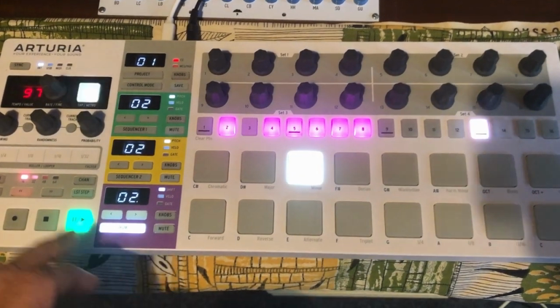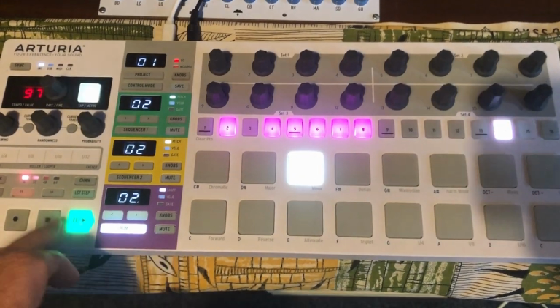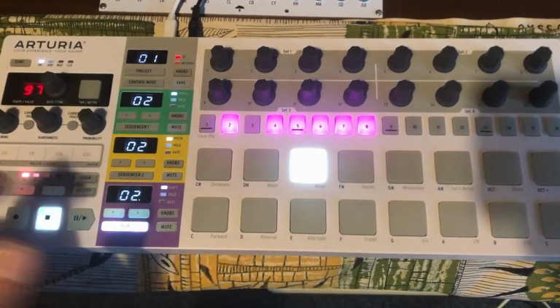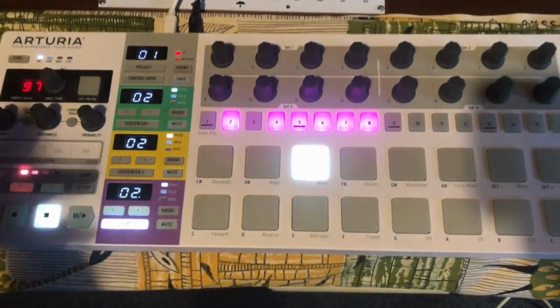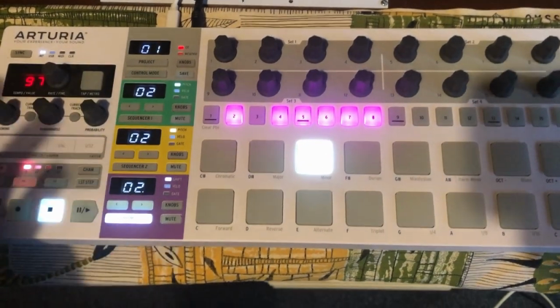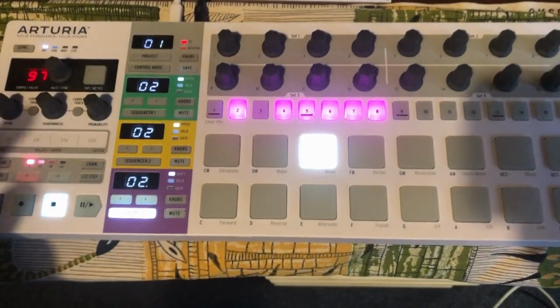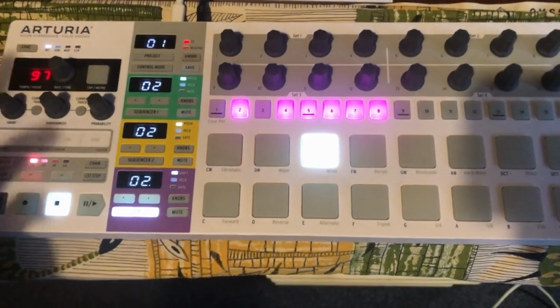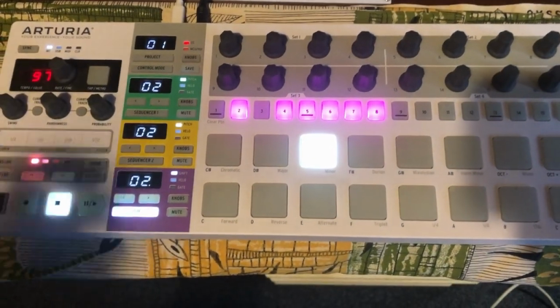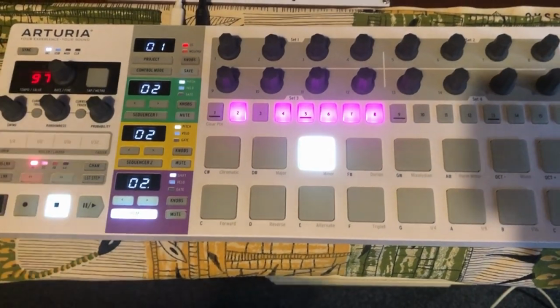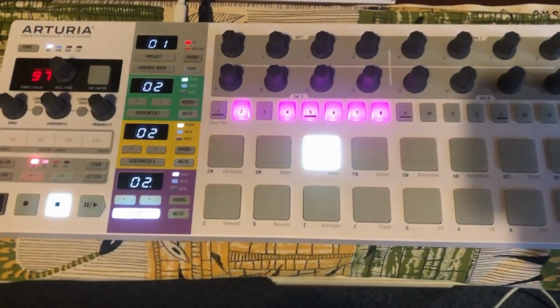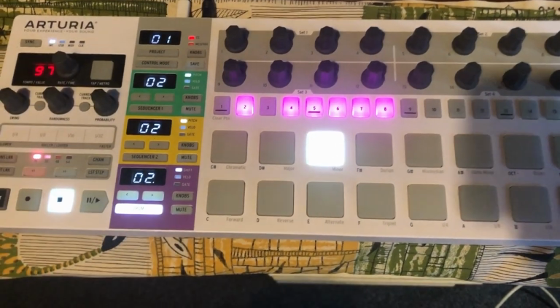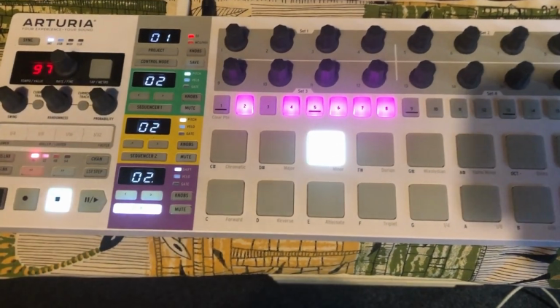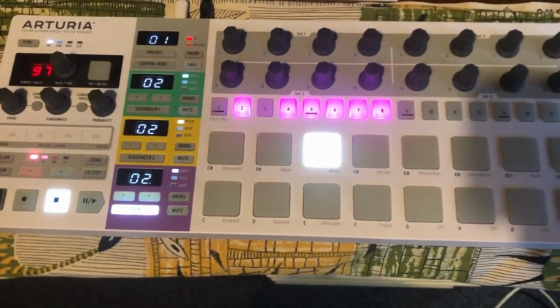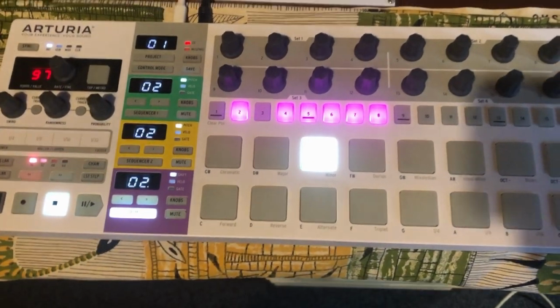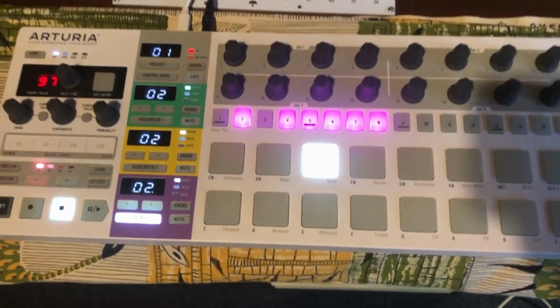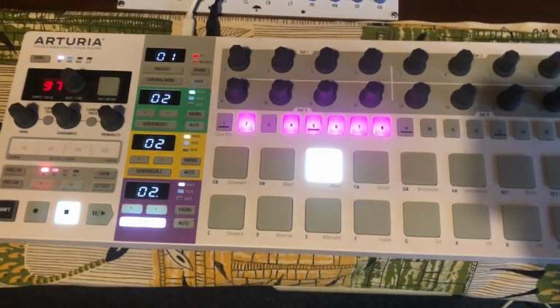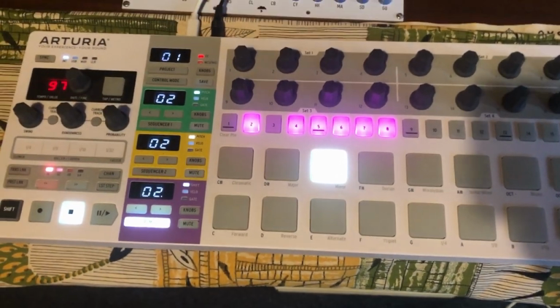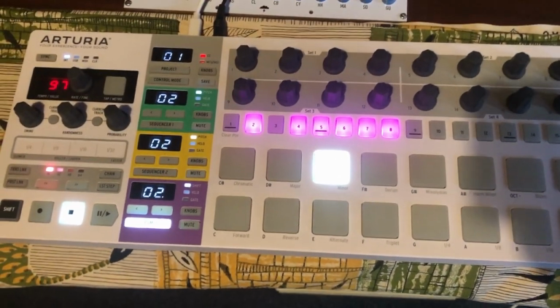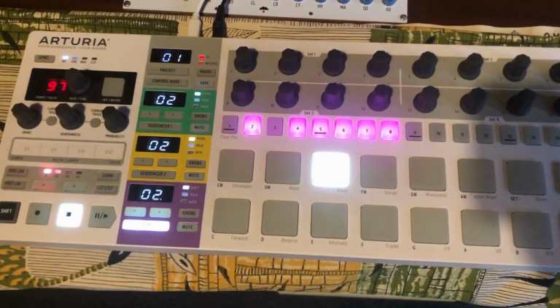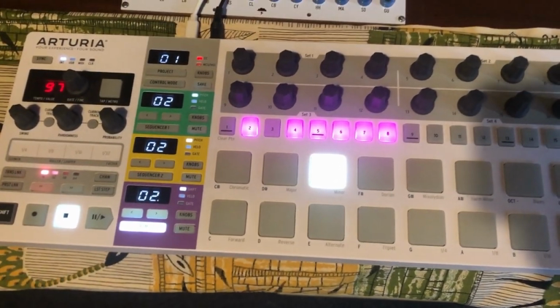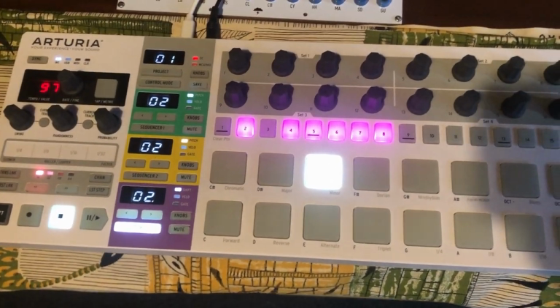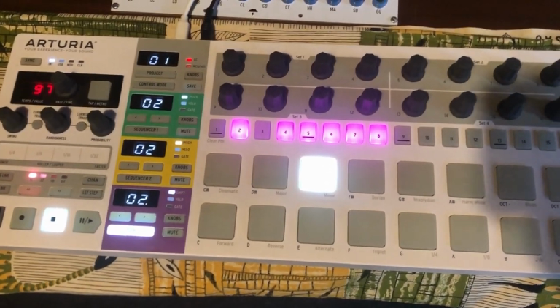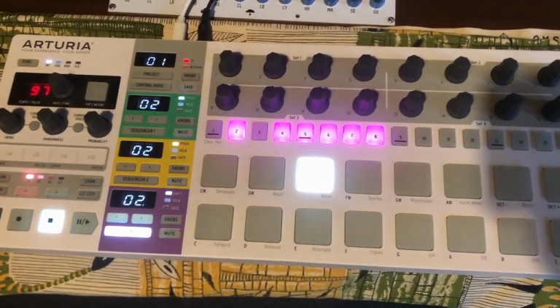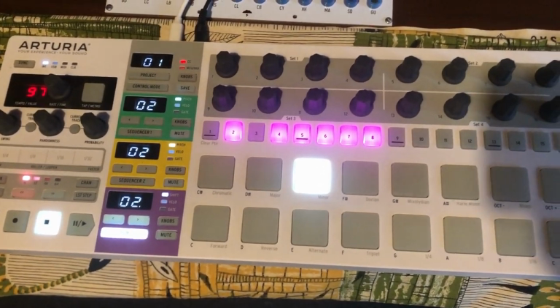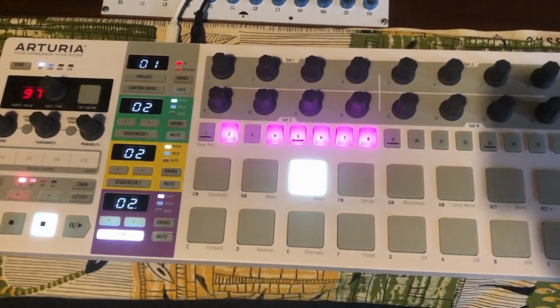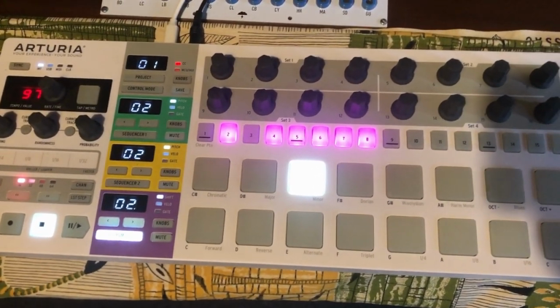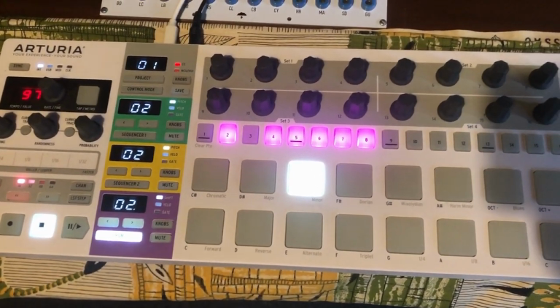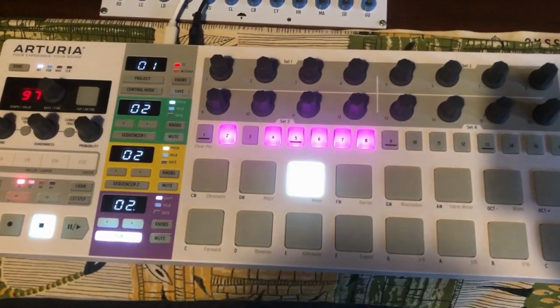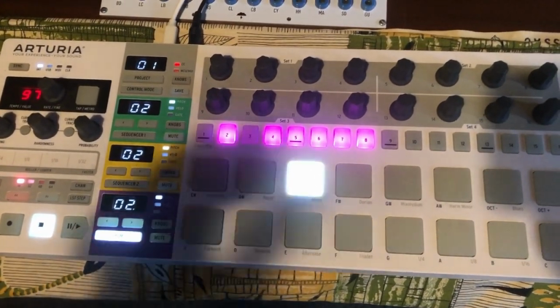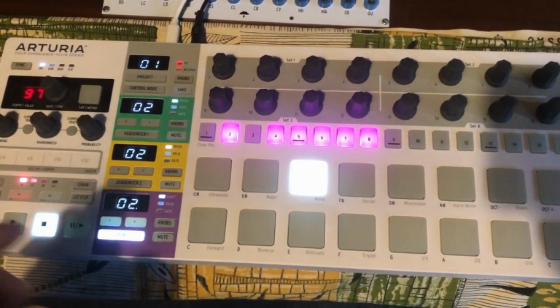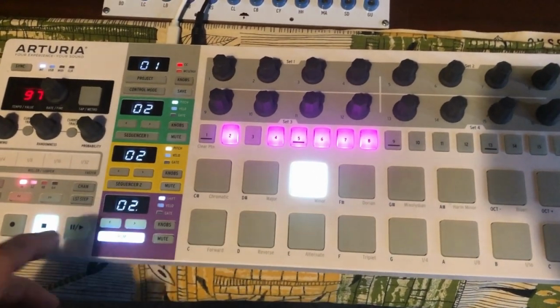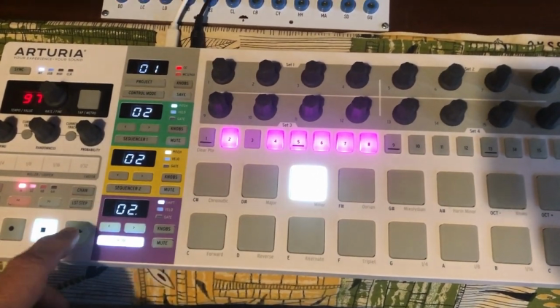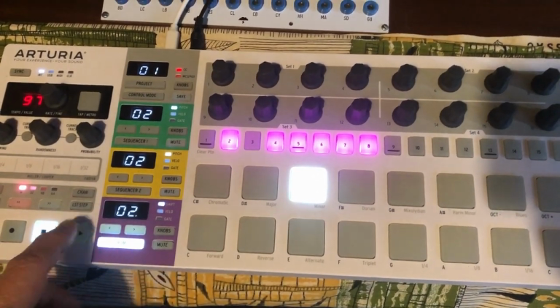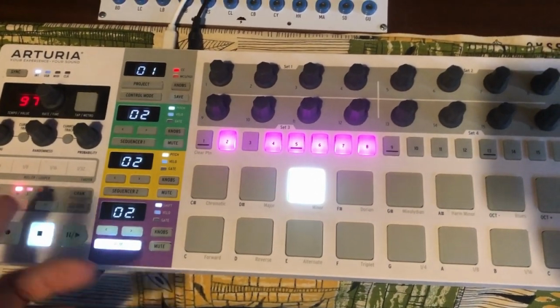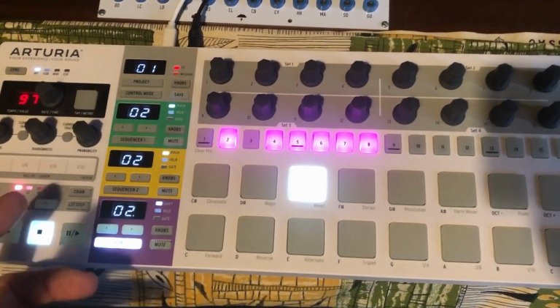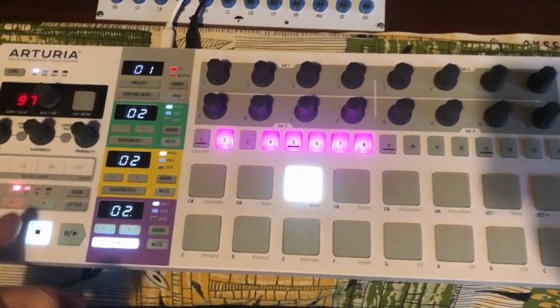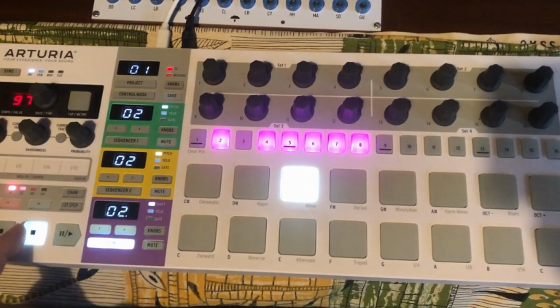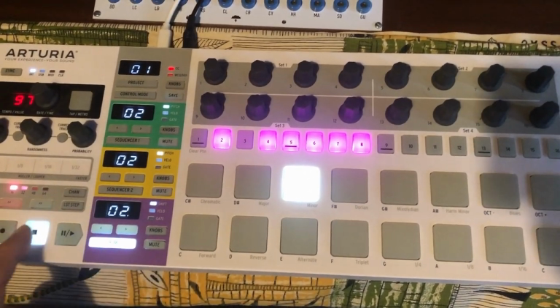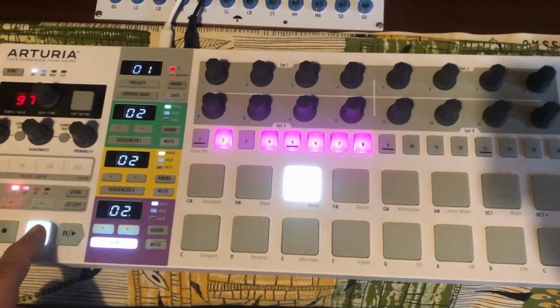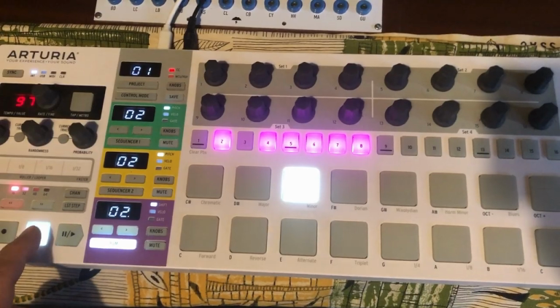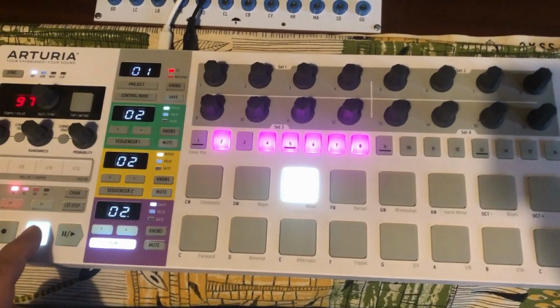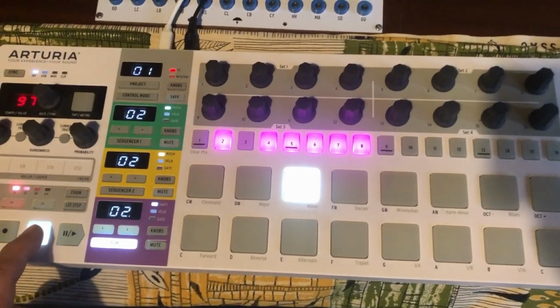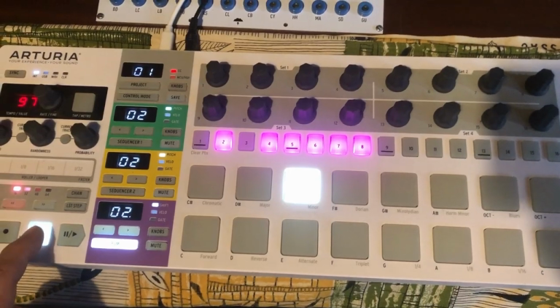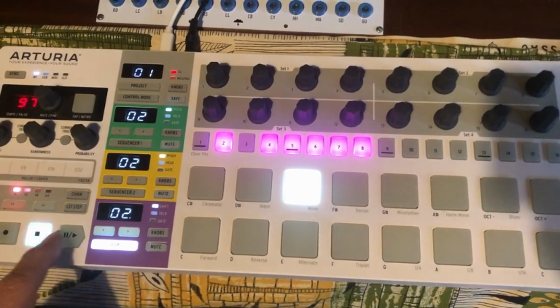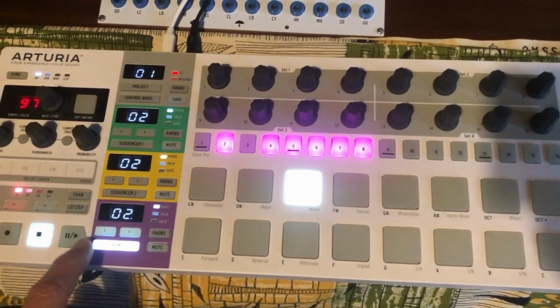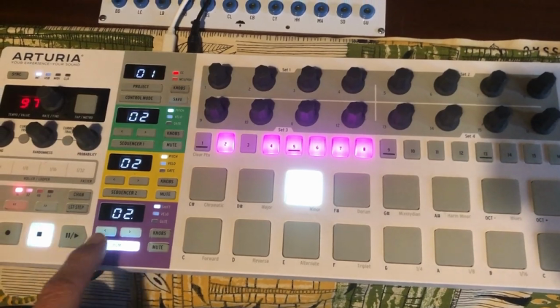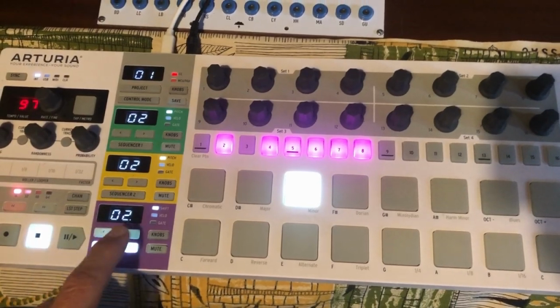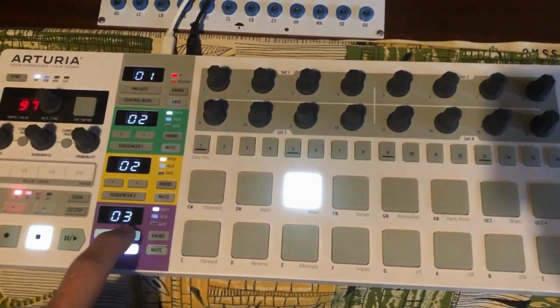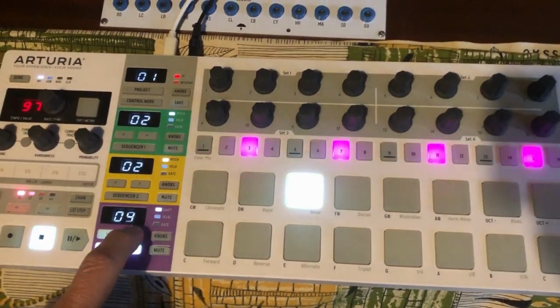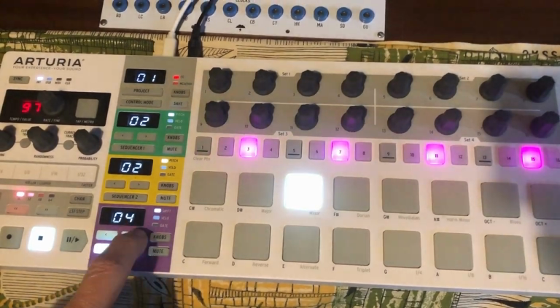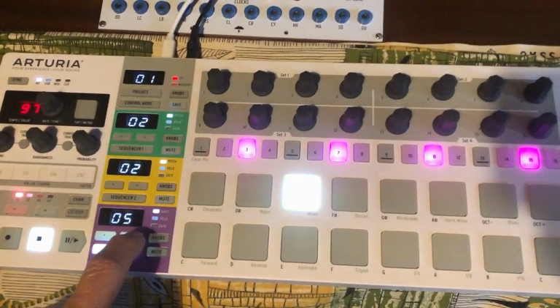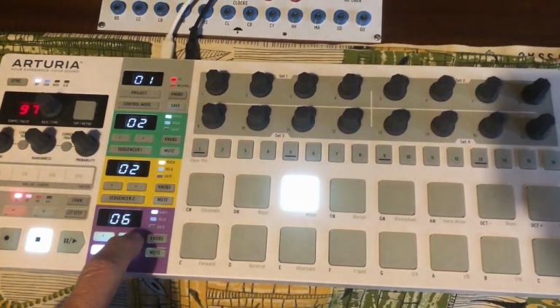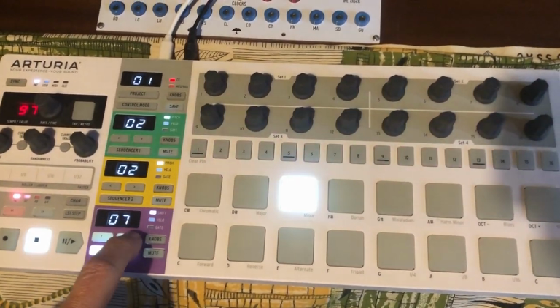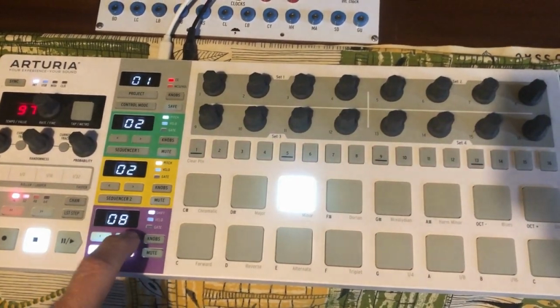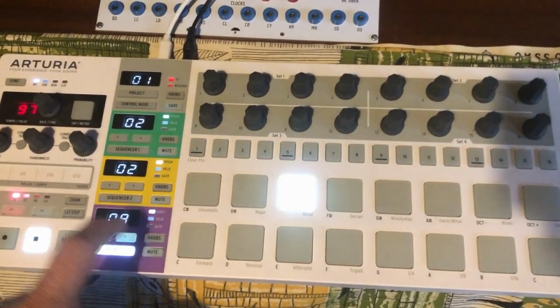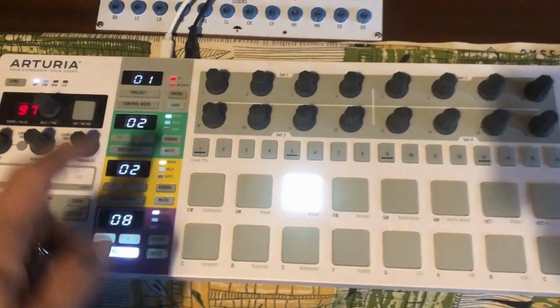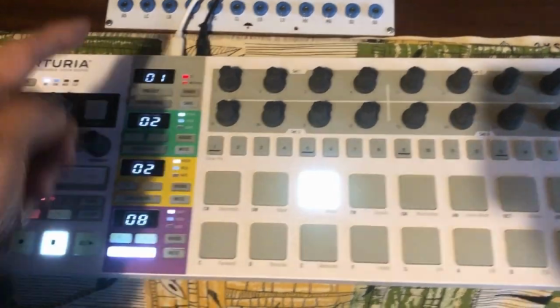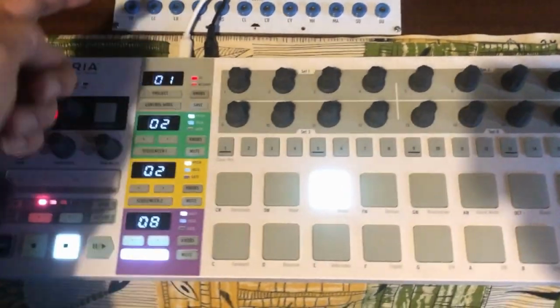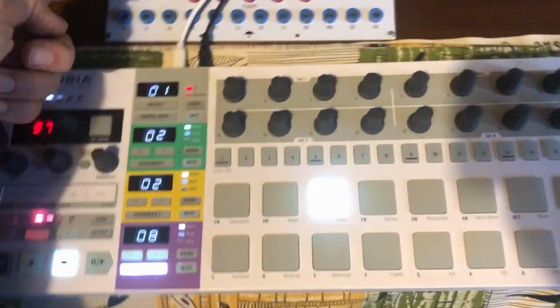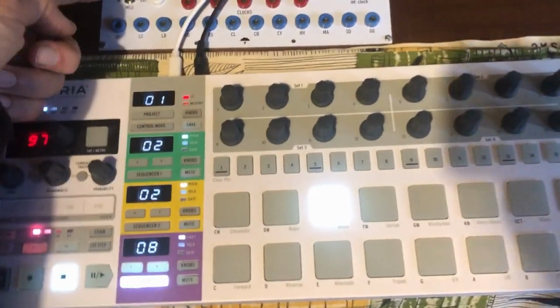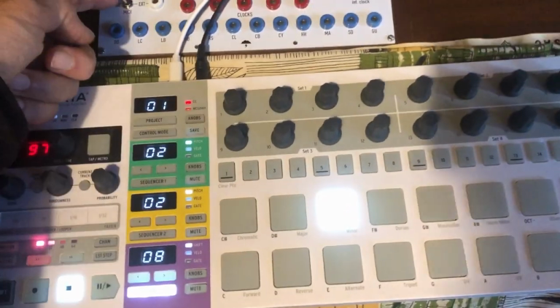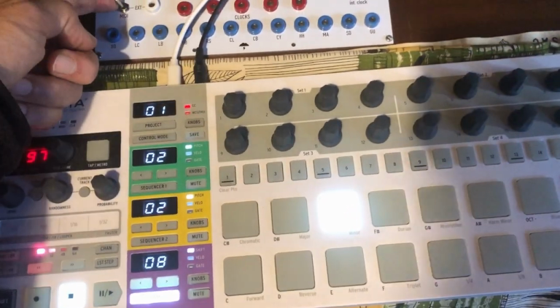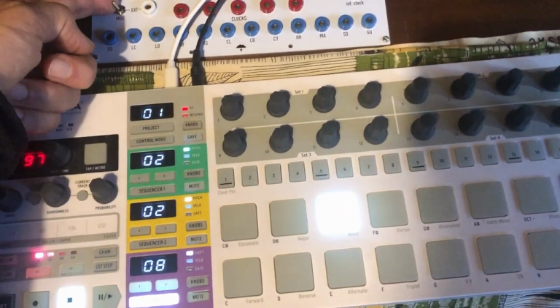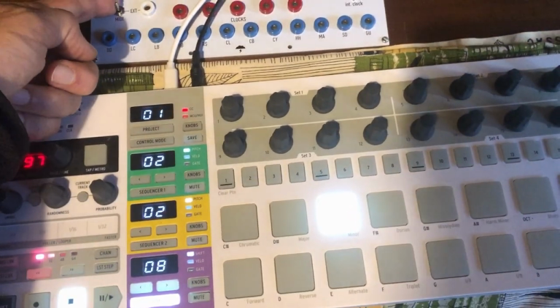So it's good, yeah, I'm happy with it. Clocking is also no problem if I want to clock it from a MIDI.